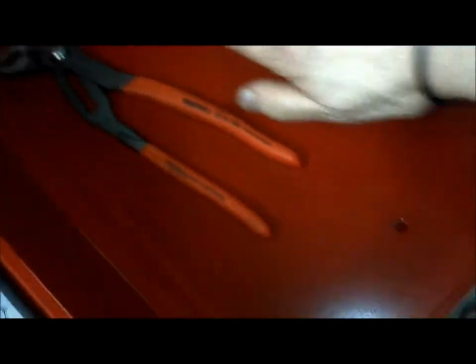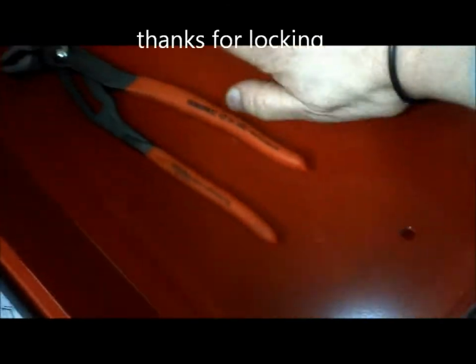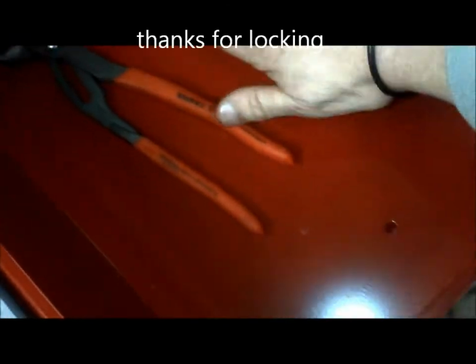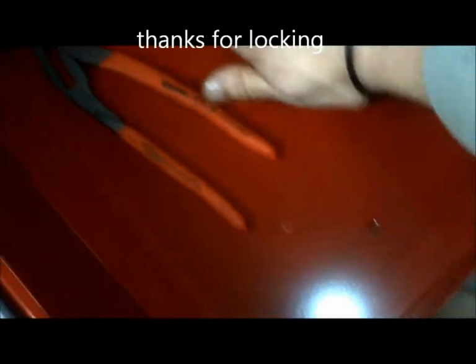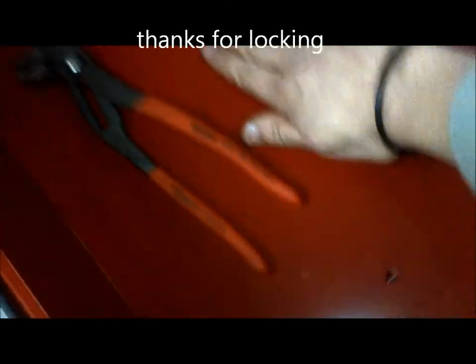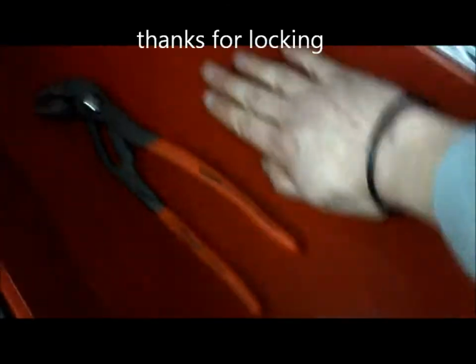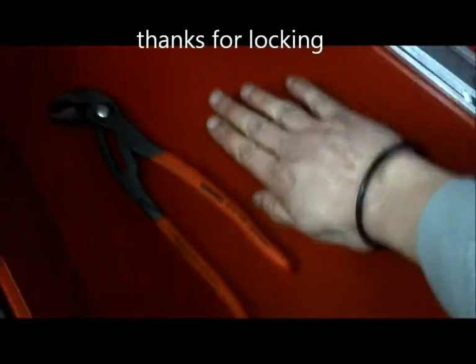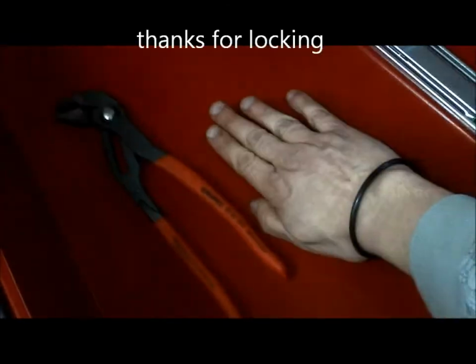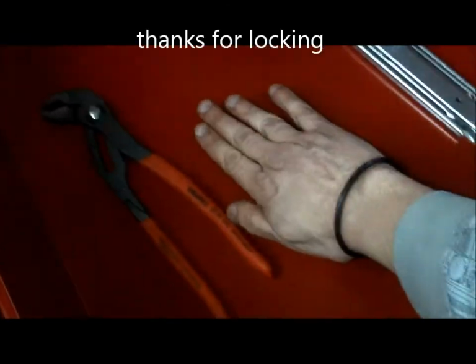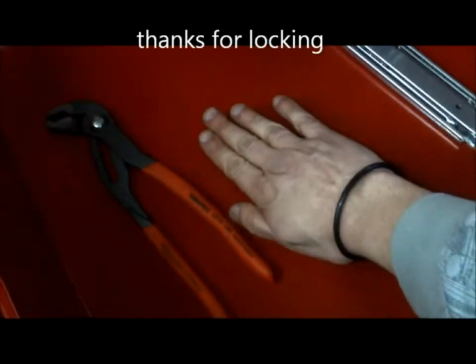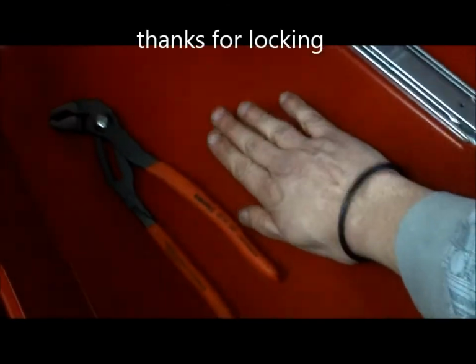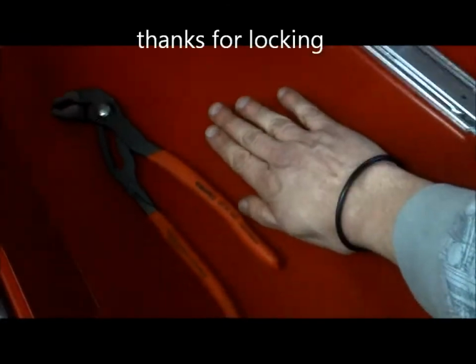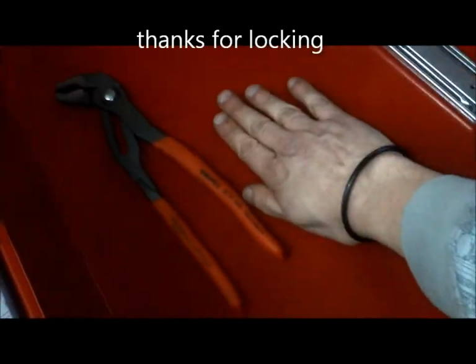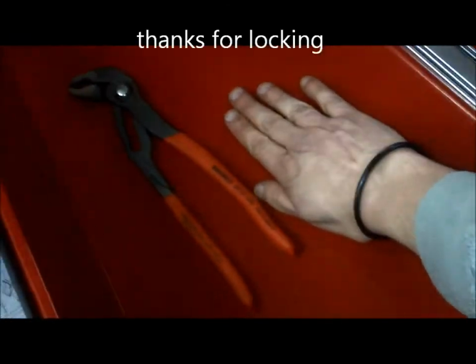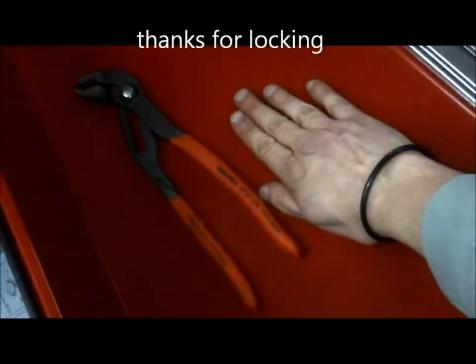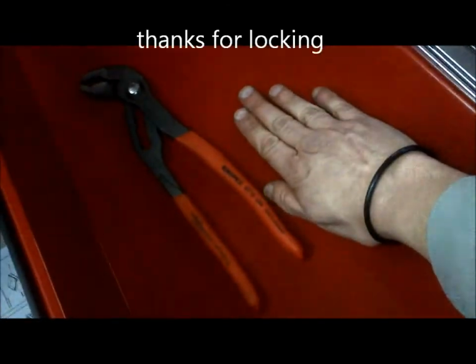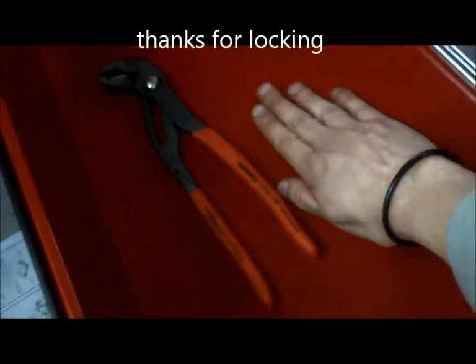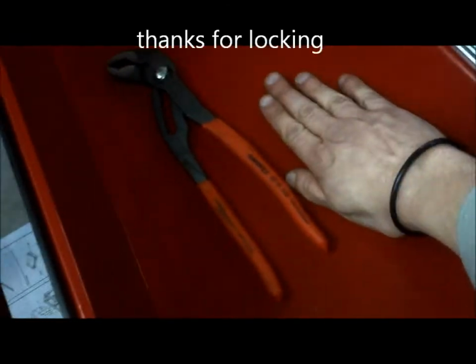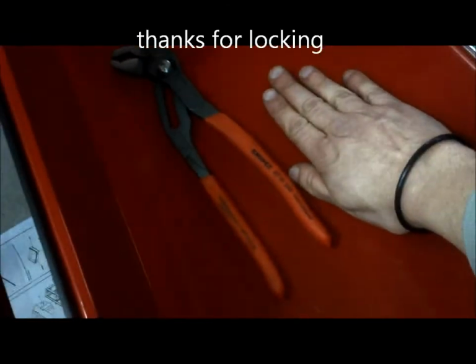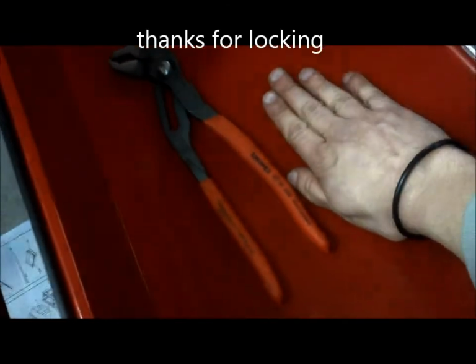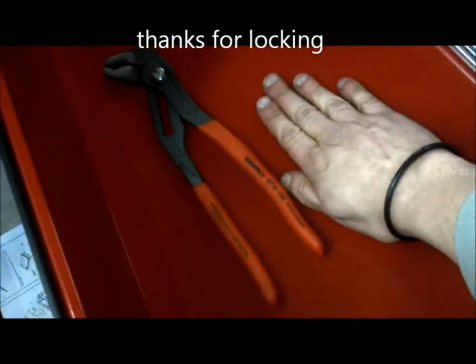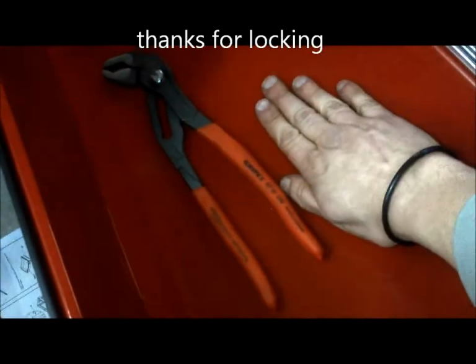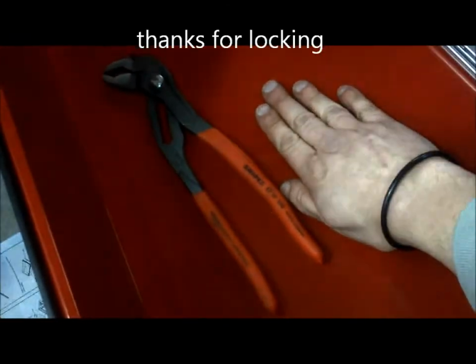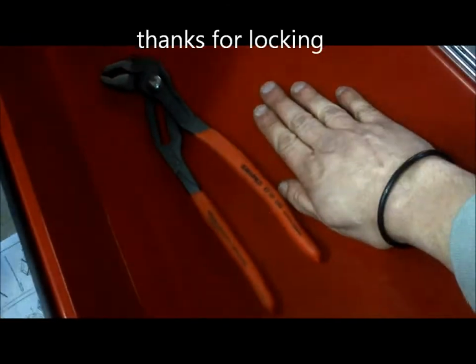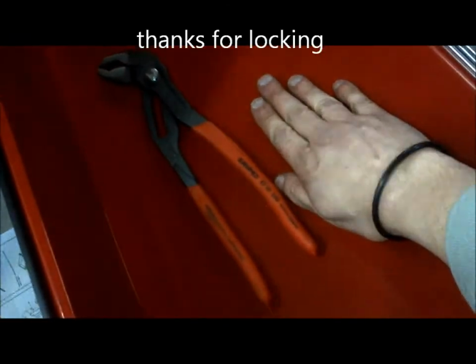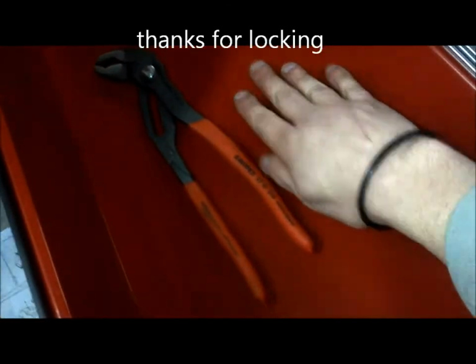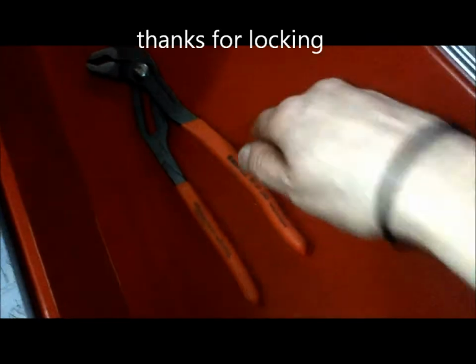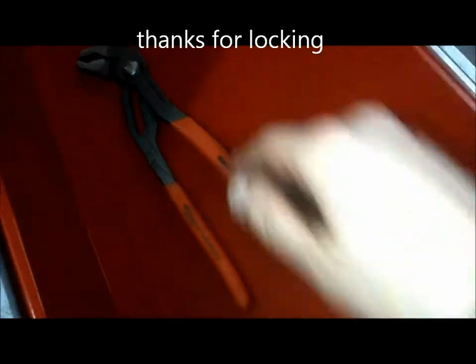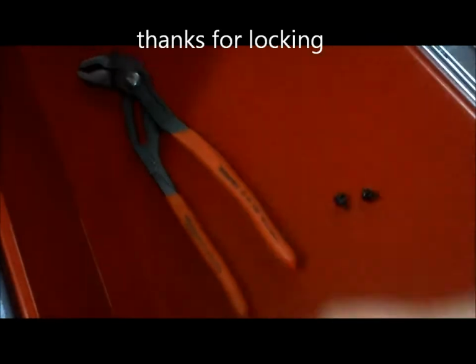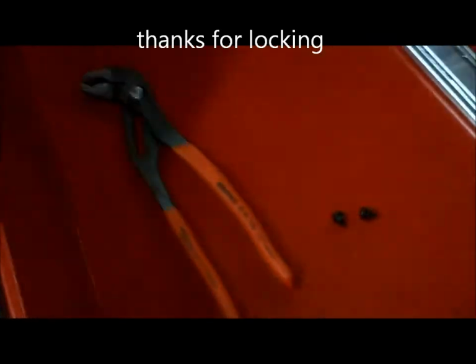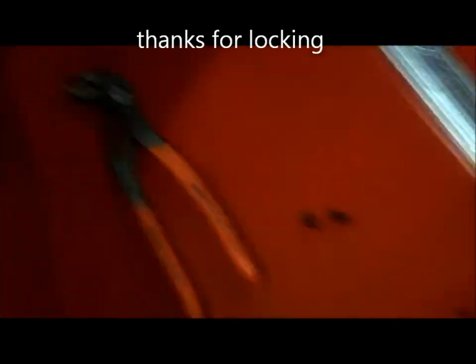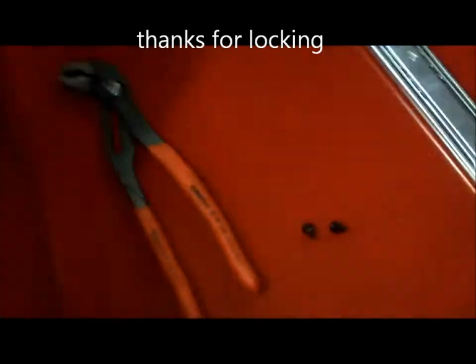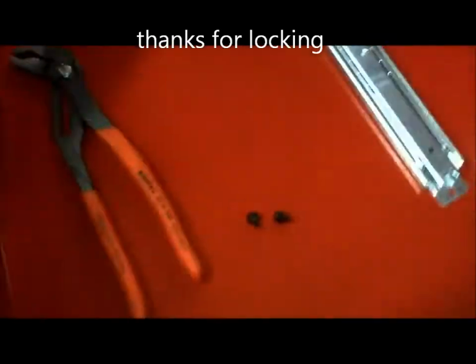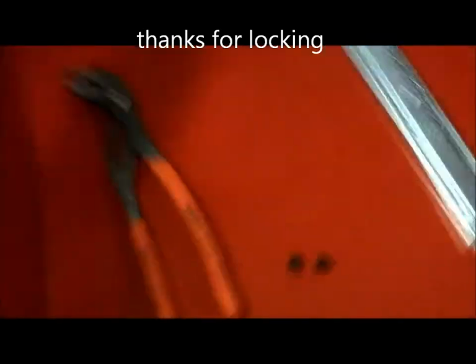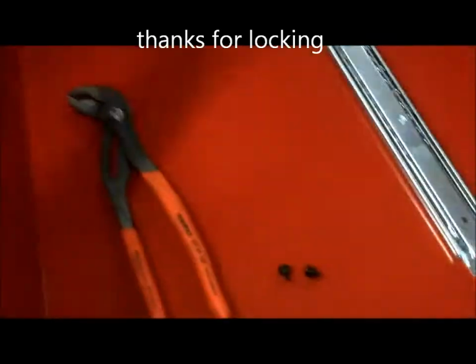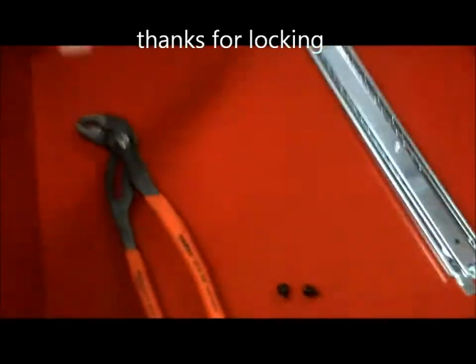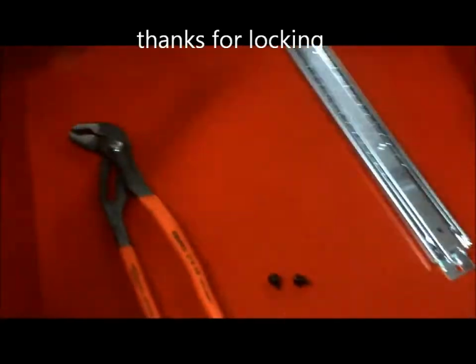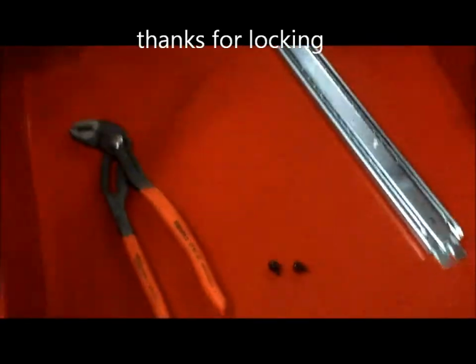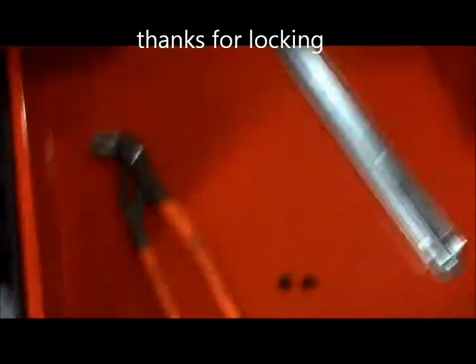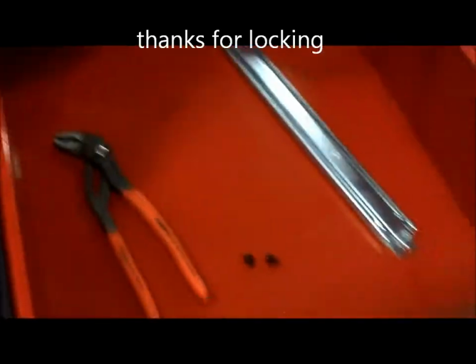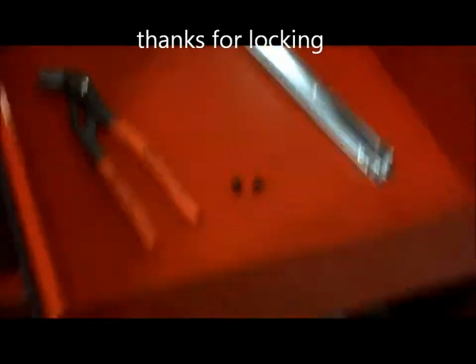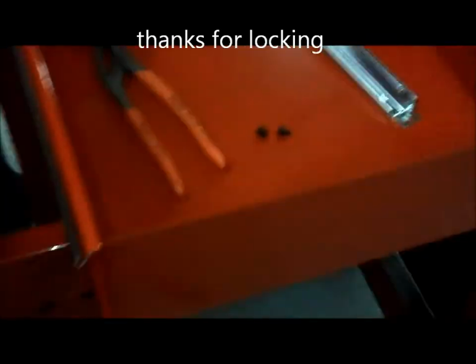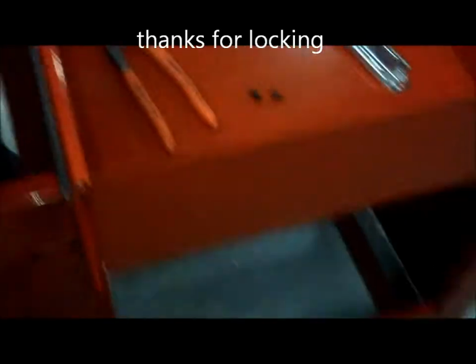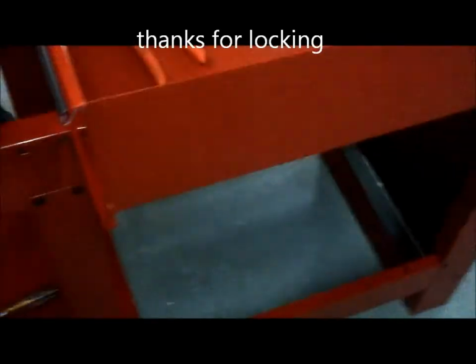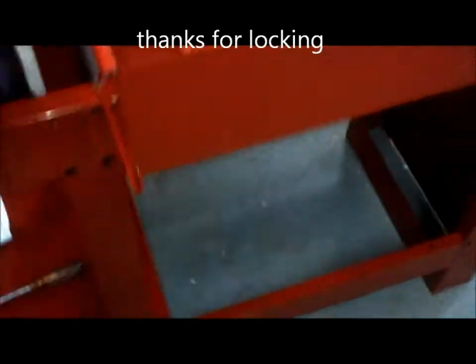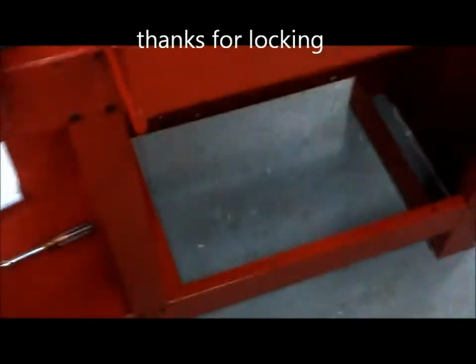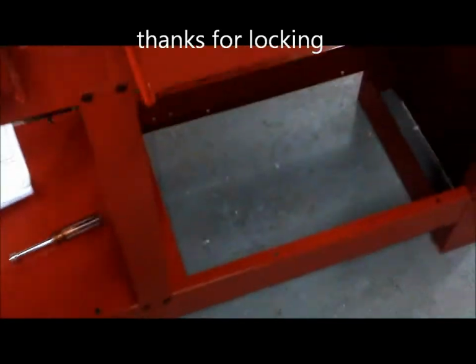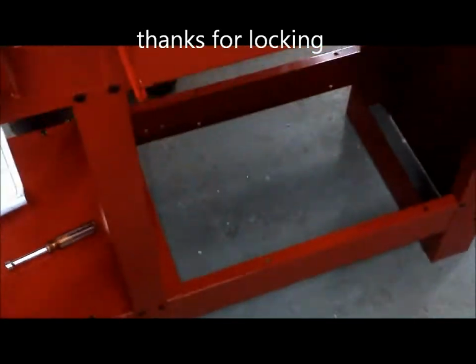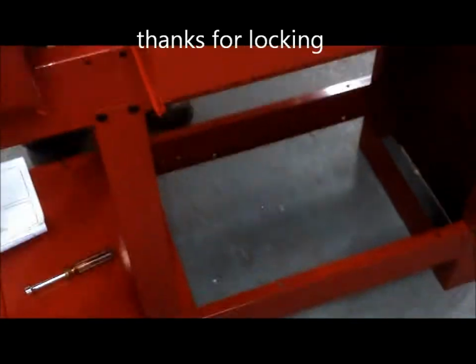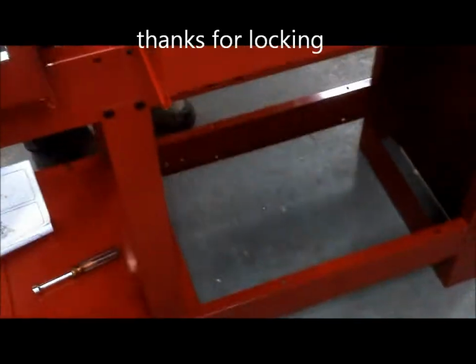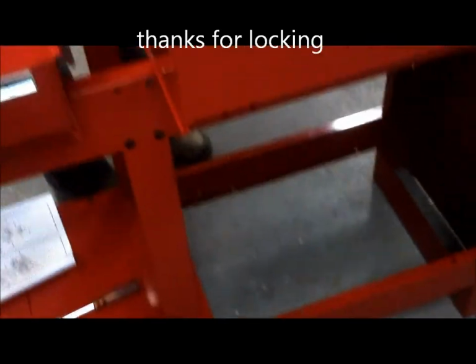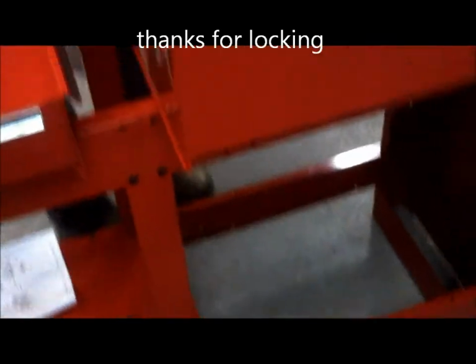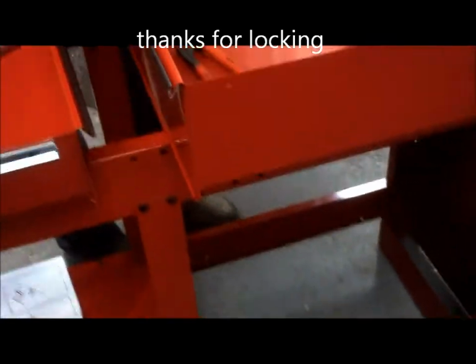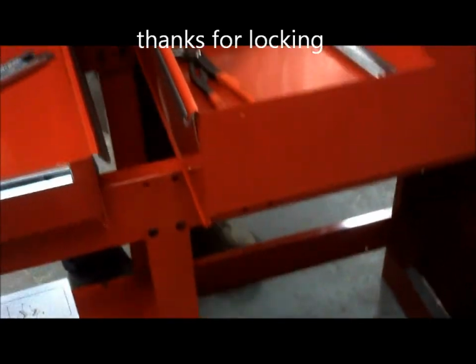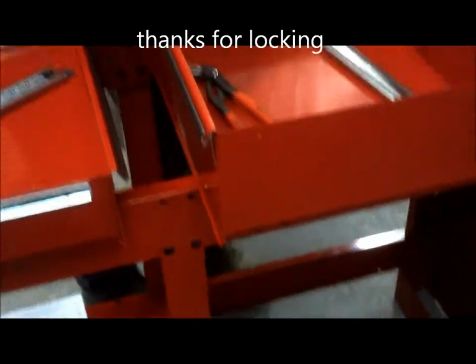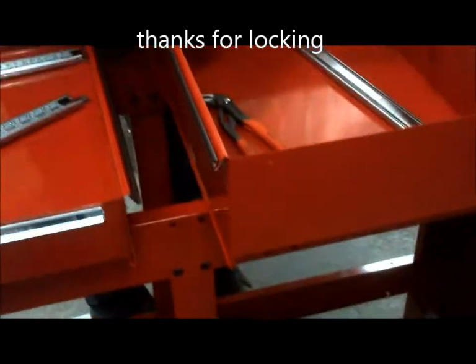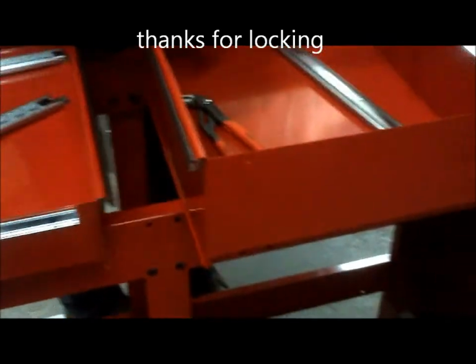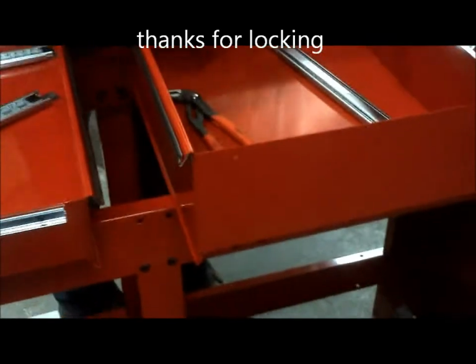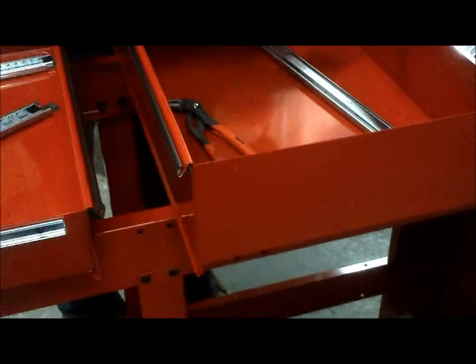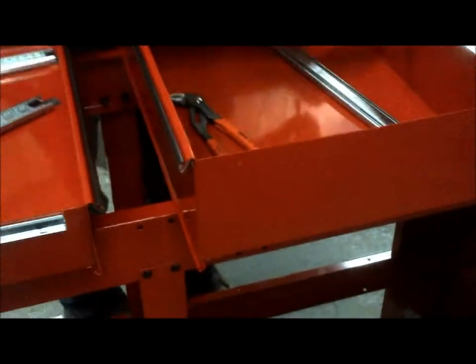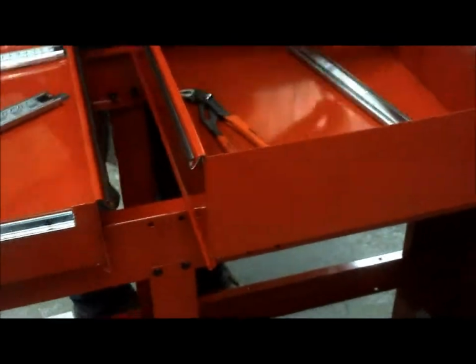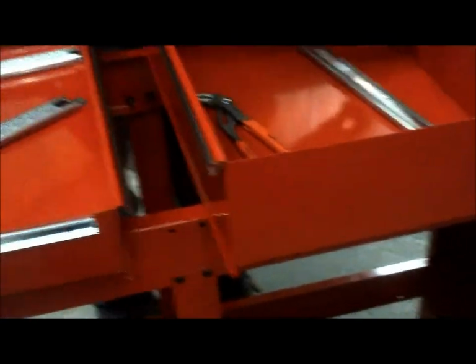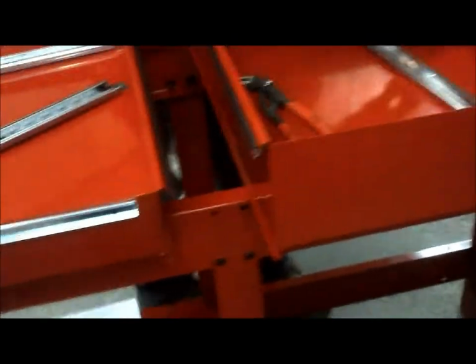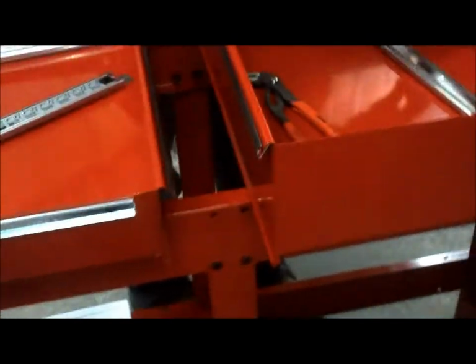Here's my hand for scale — about nine inches. If you can hear the music, forgive me. Okay, bye.